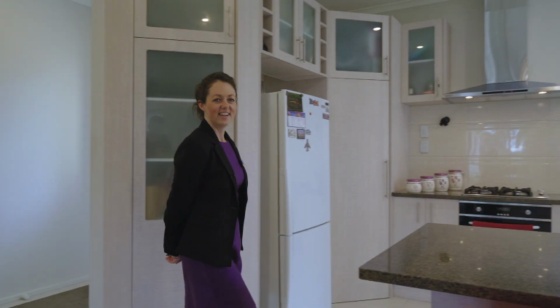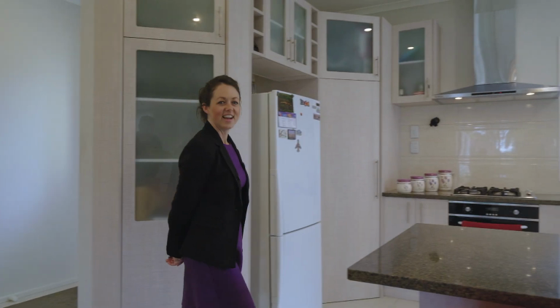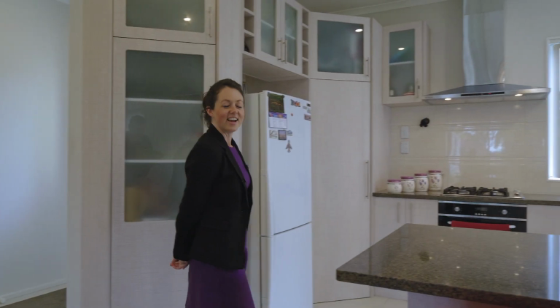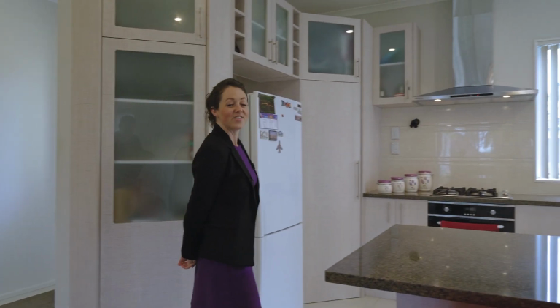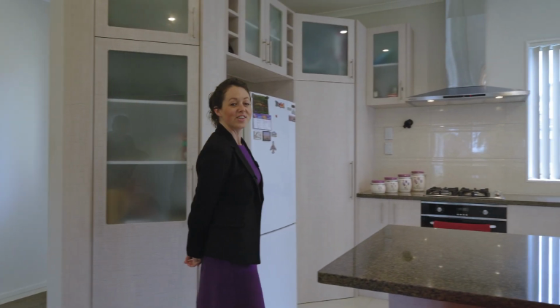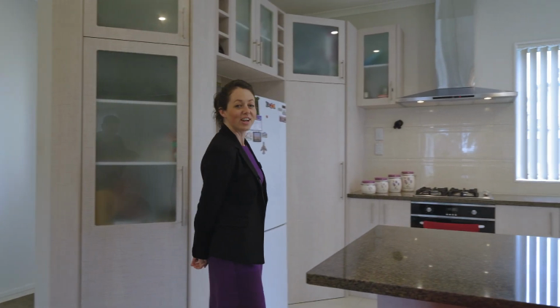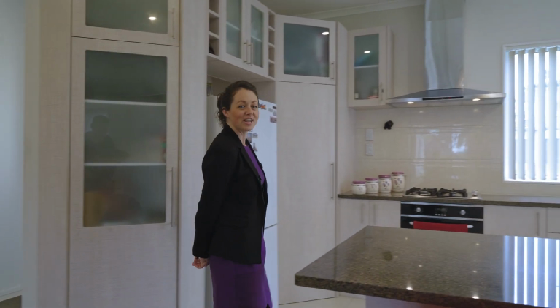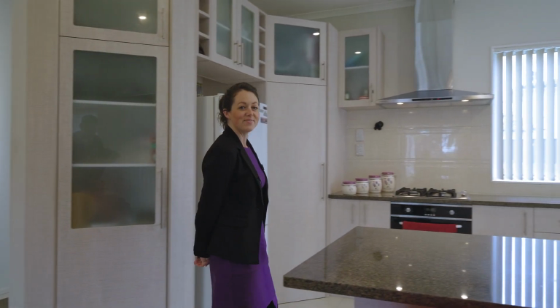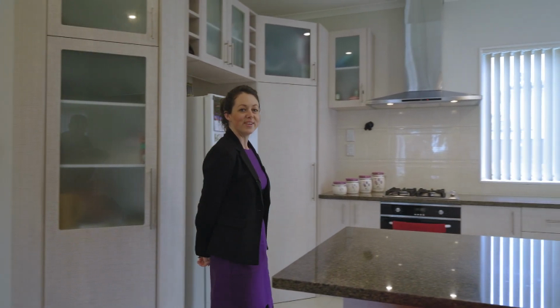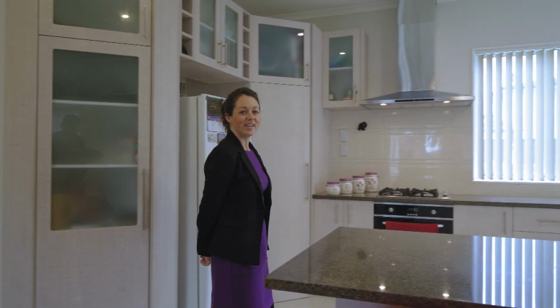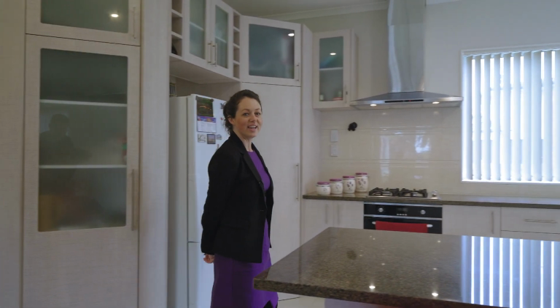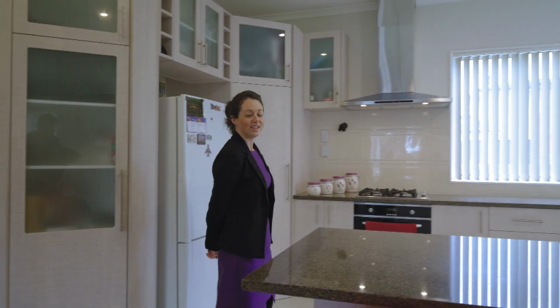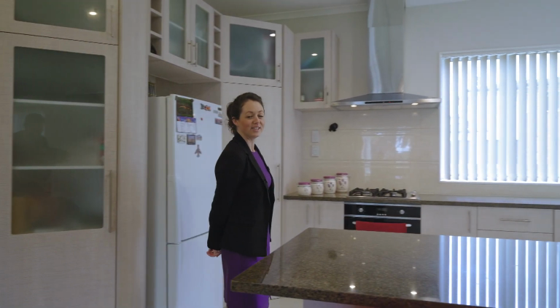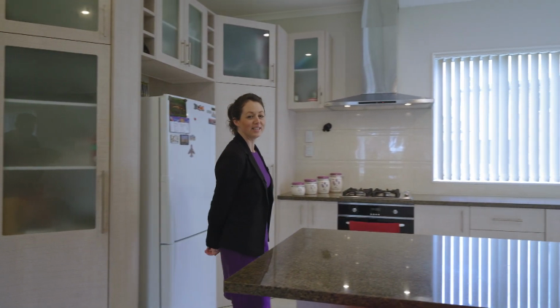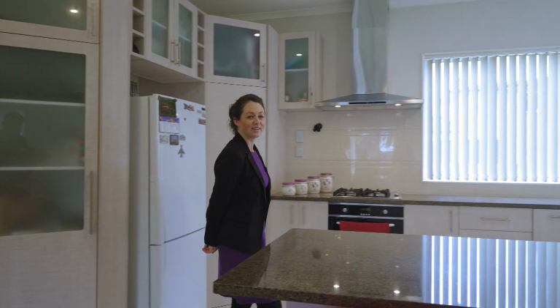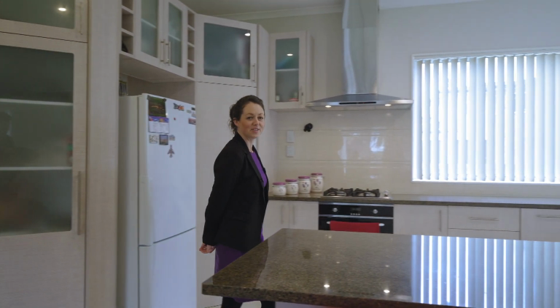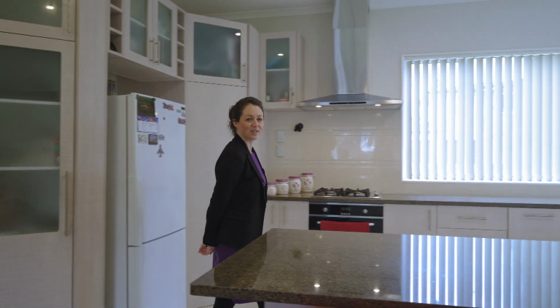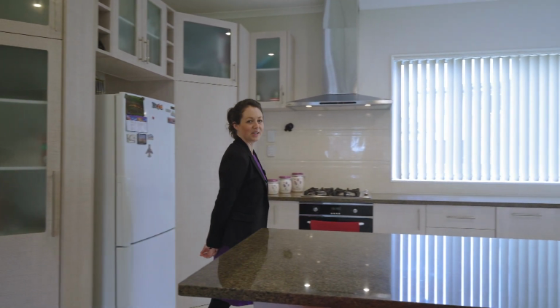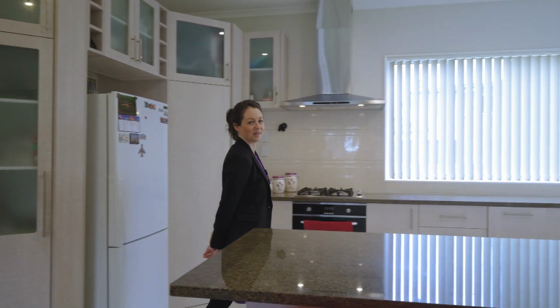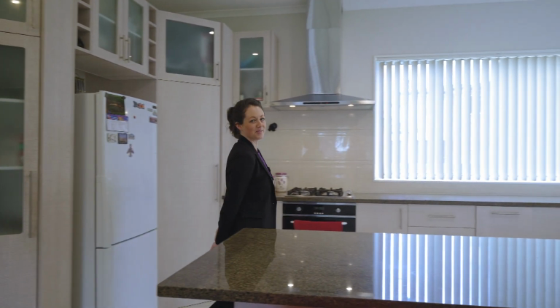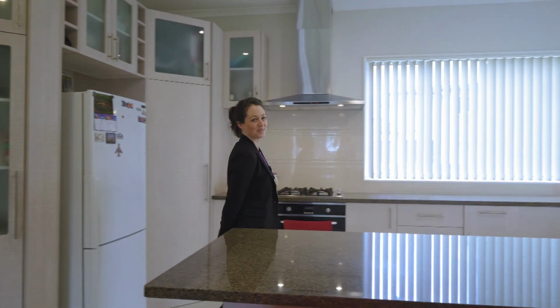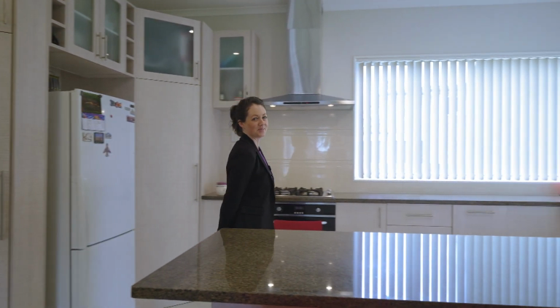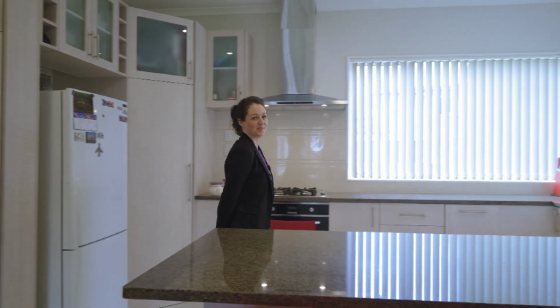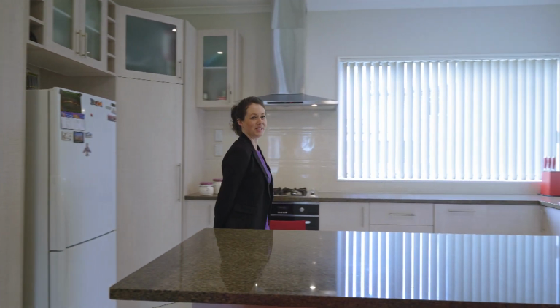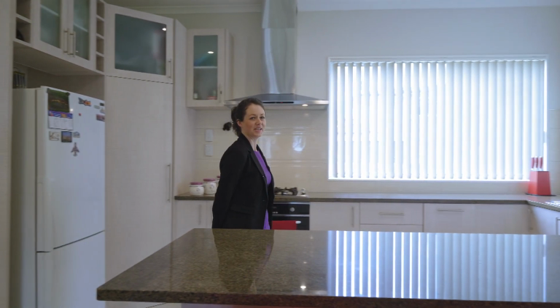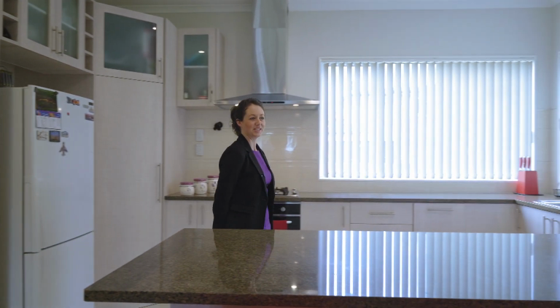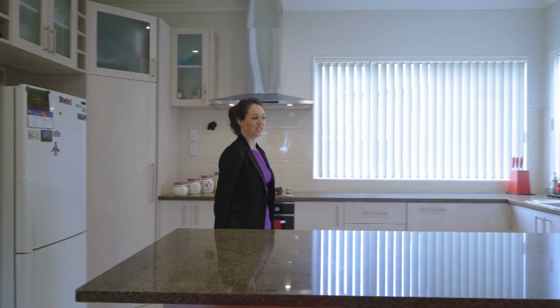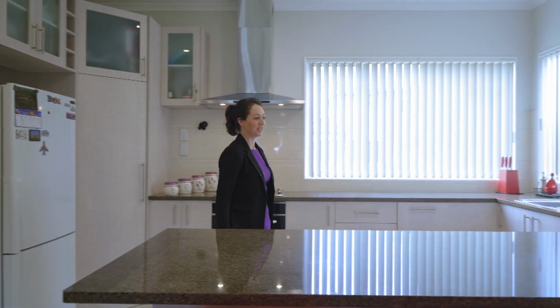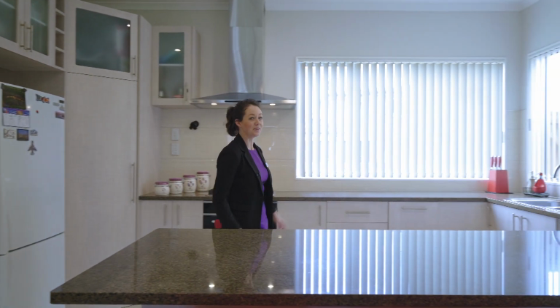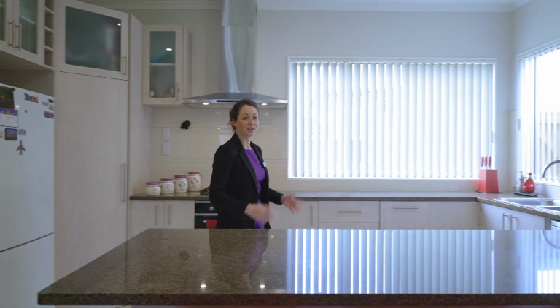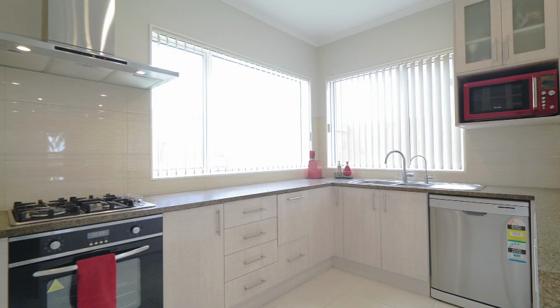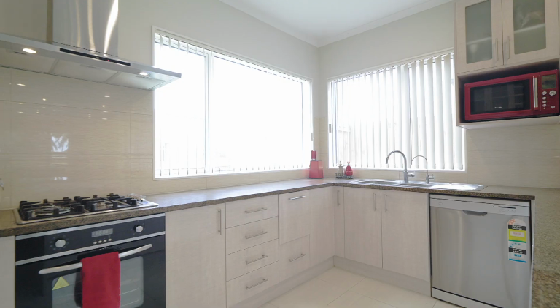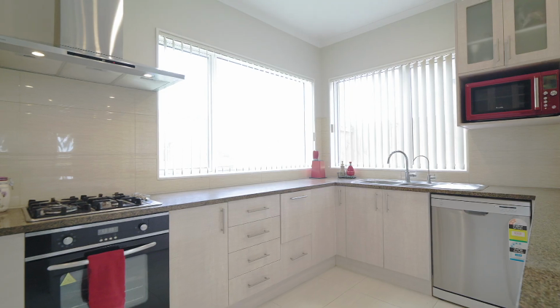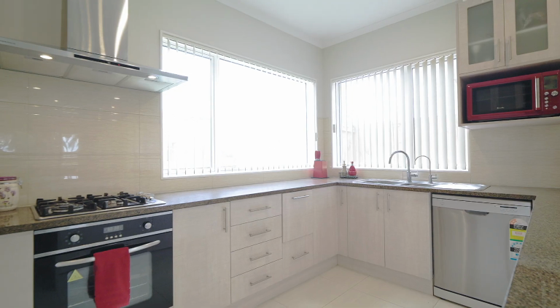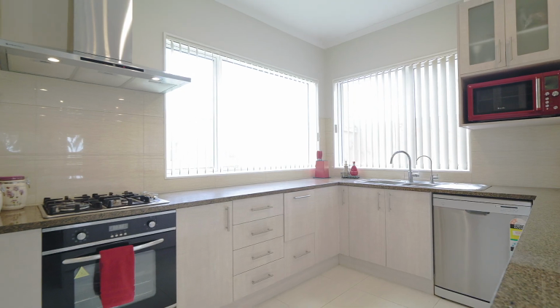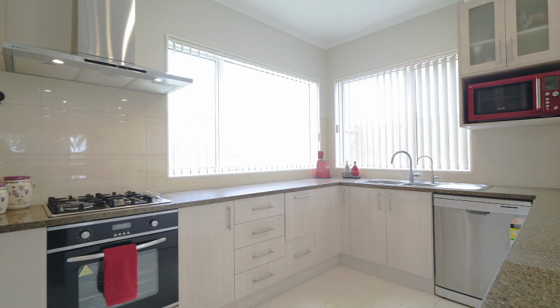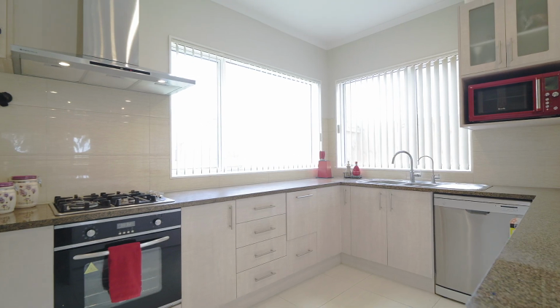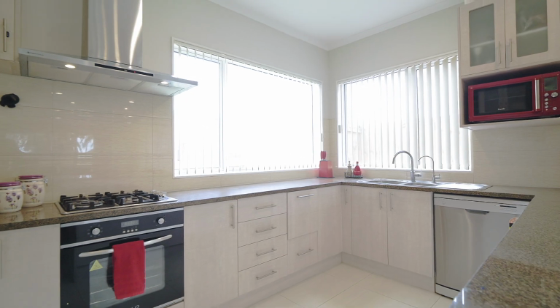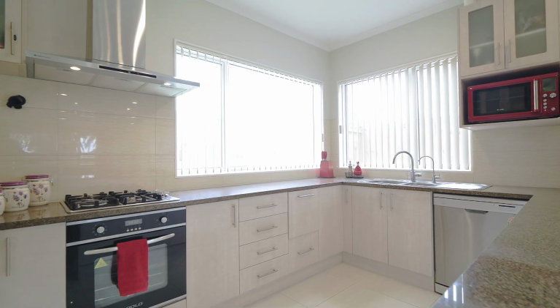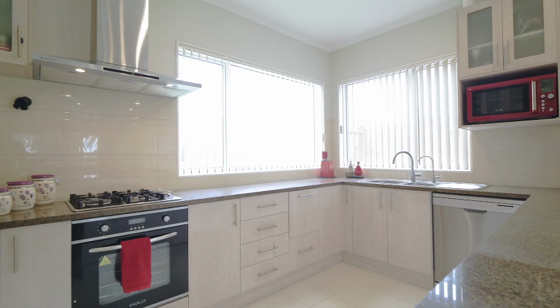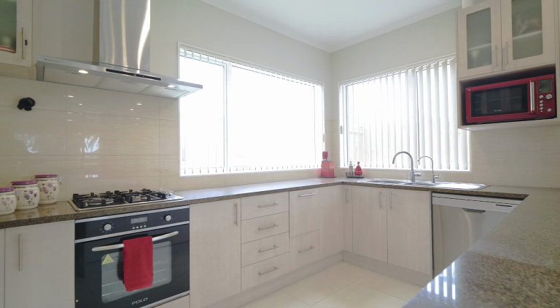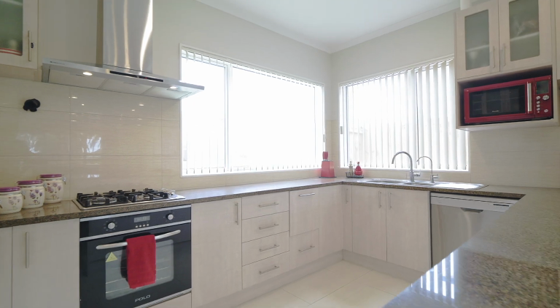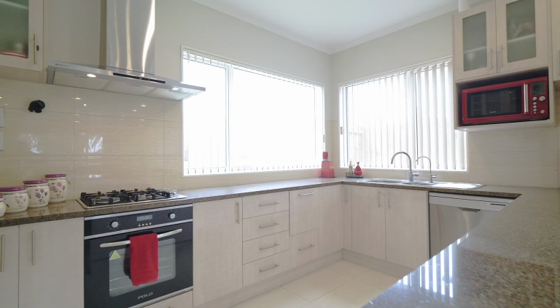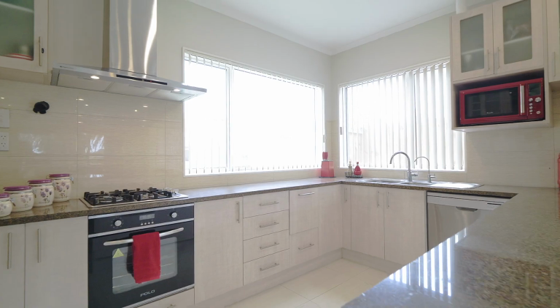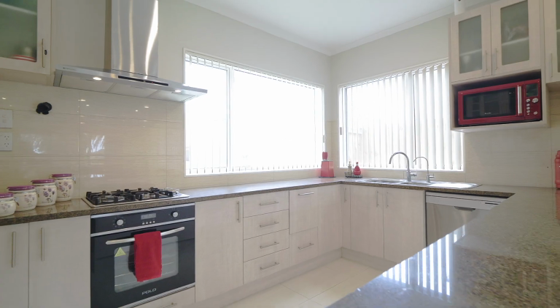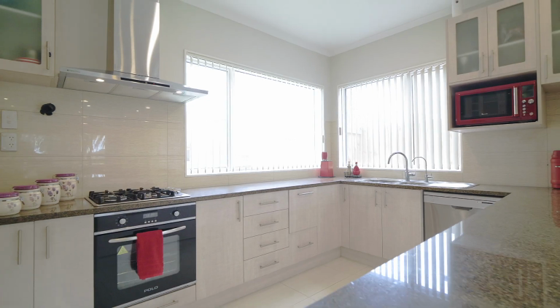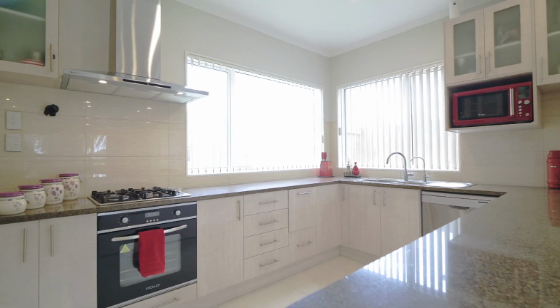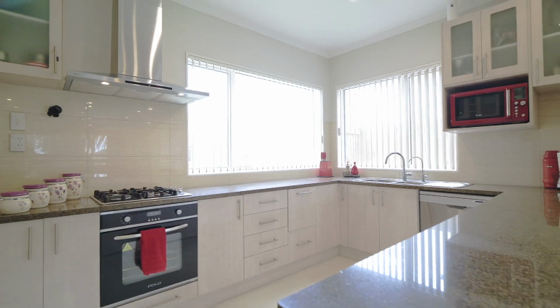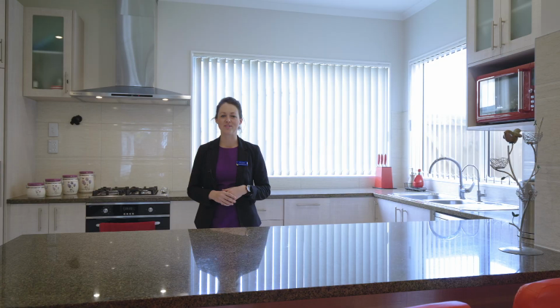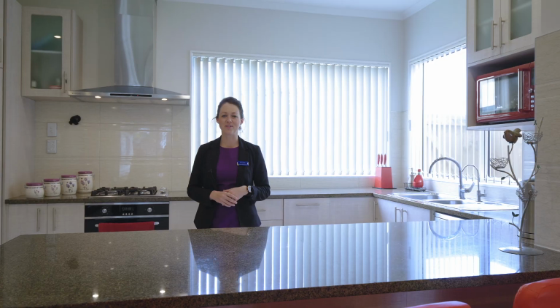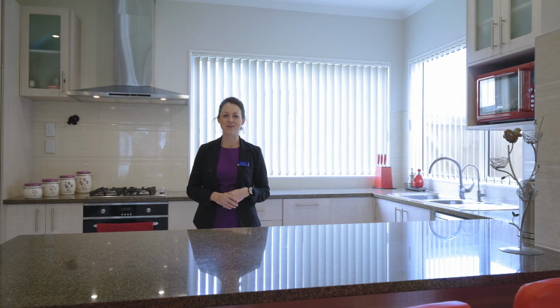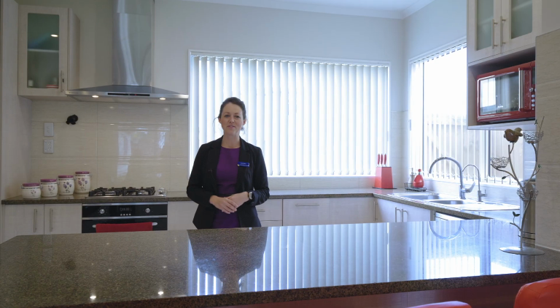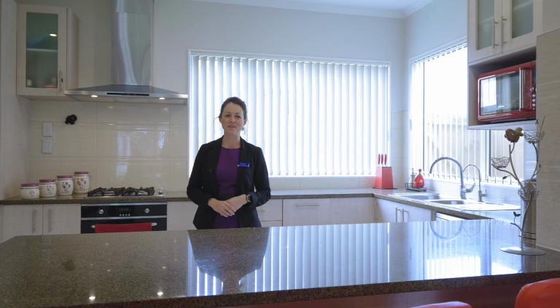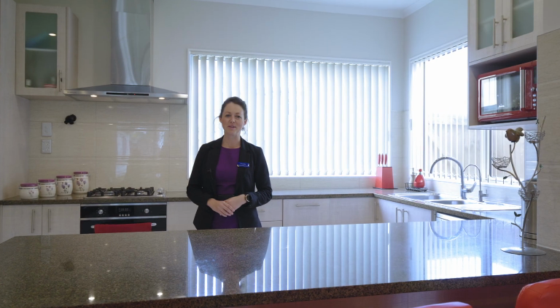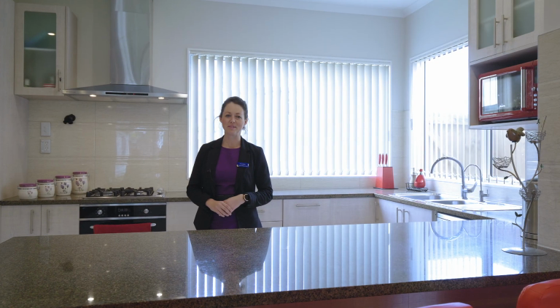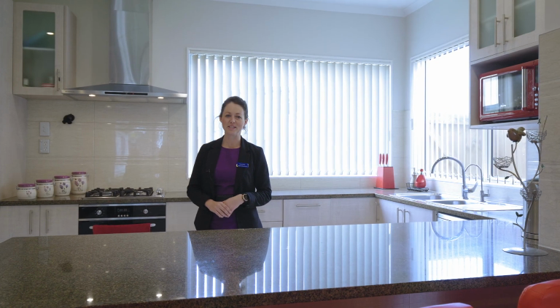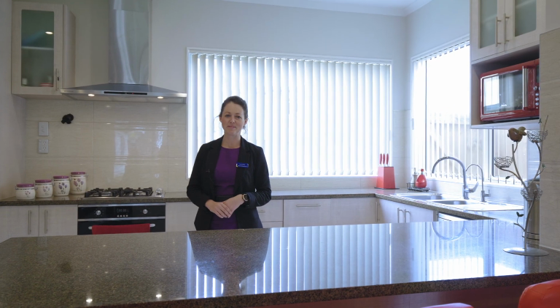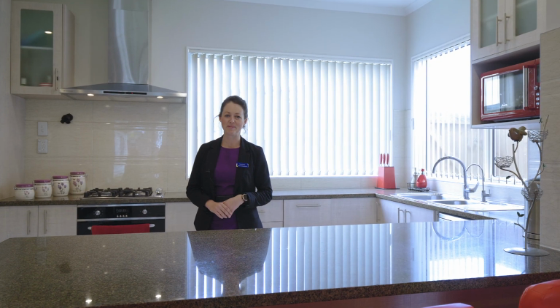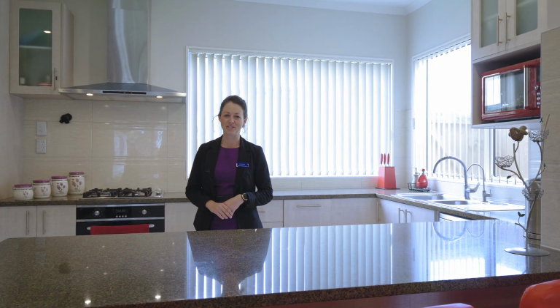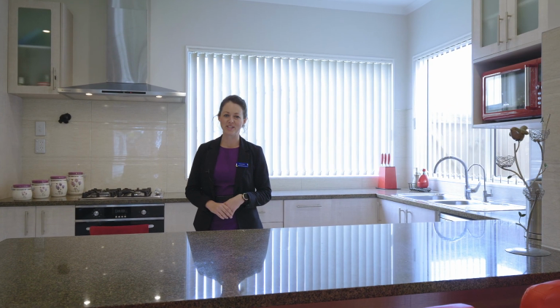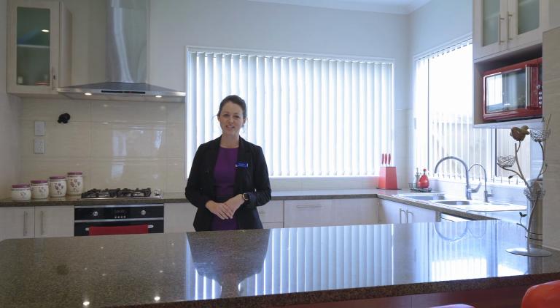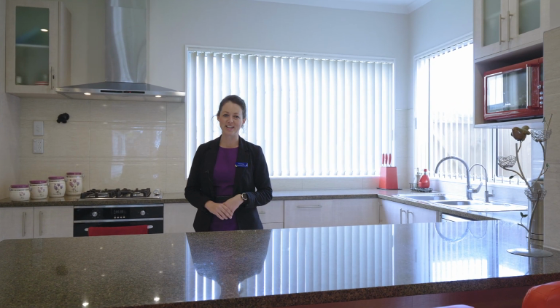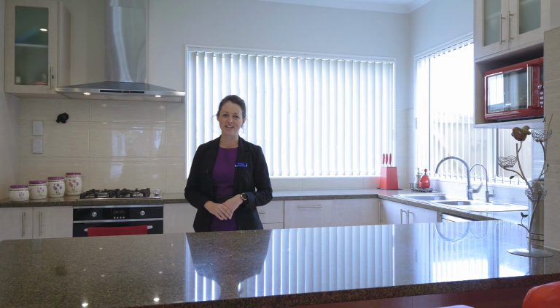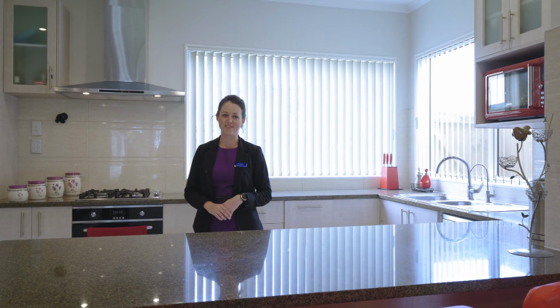If you love cooking up a storm in the kitchen, you will love this modern setting with enough space for the whole family to pitch in.